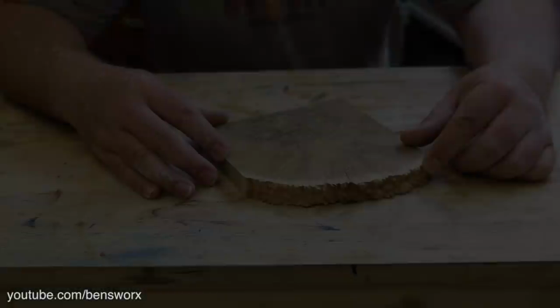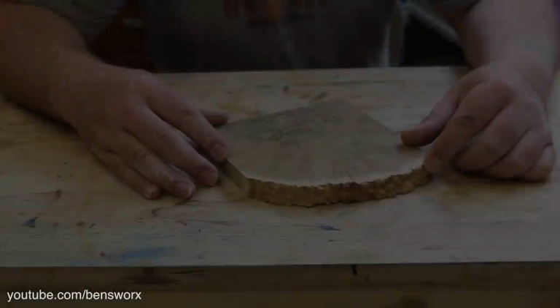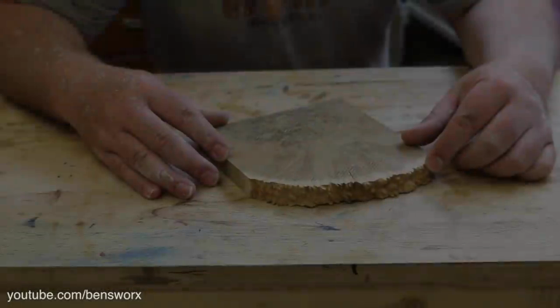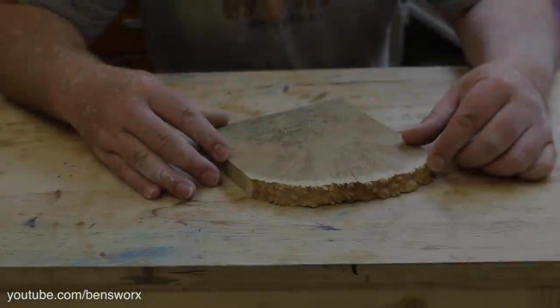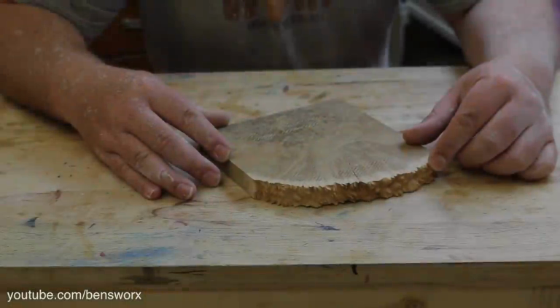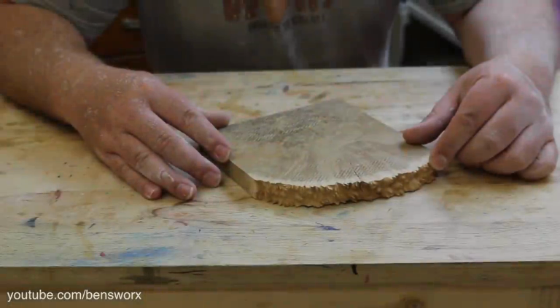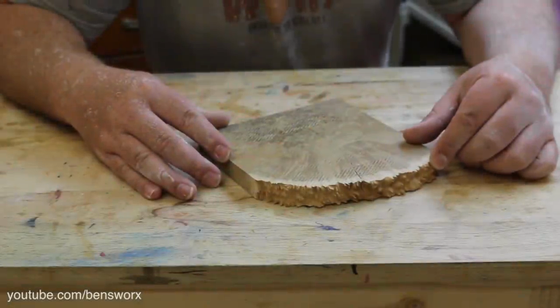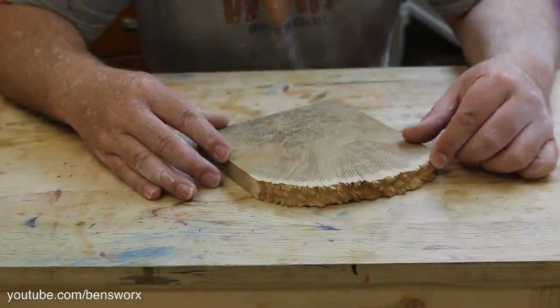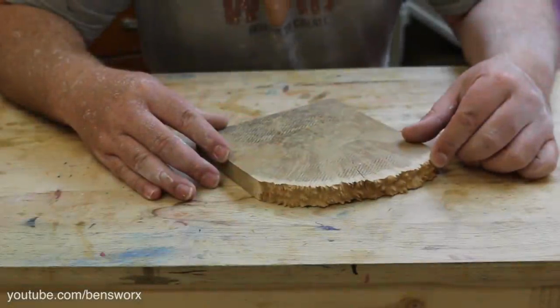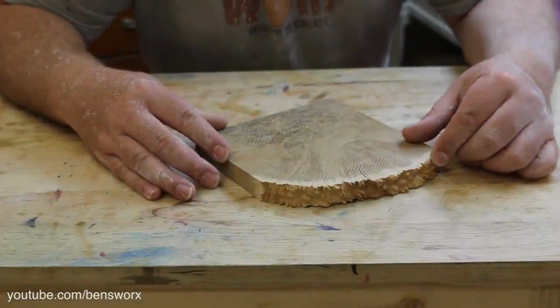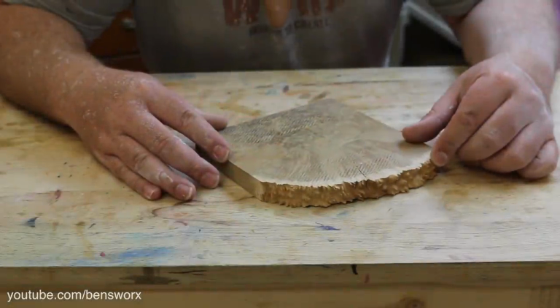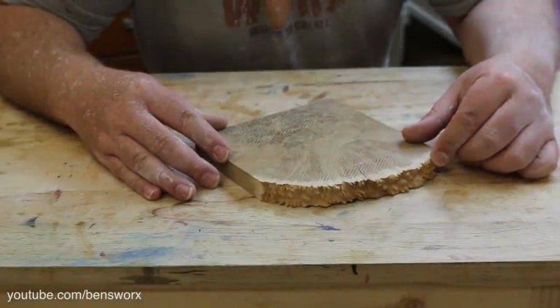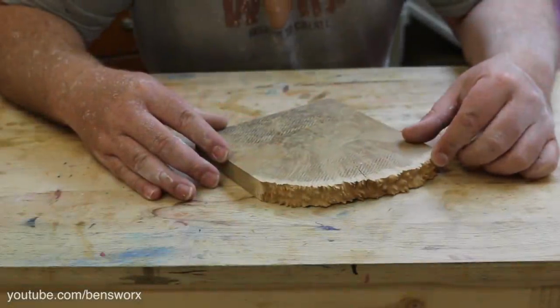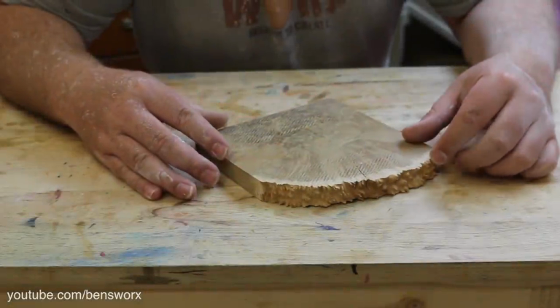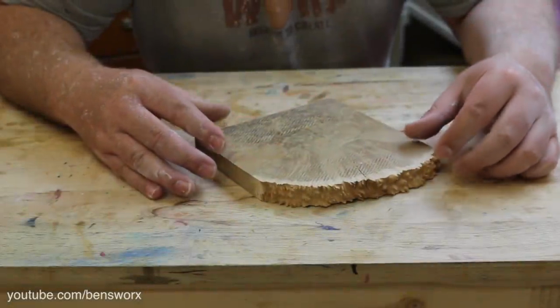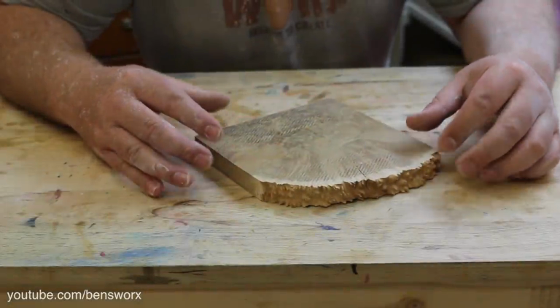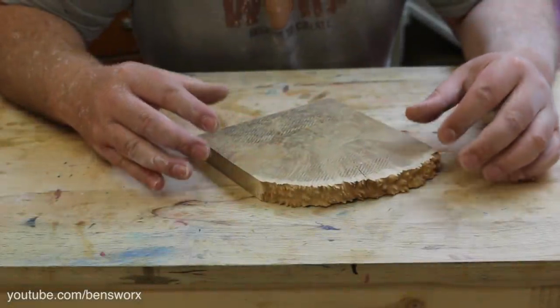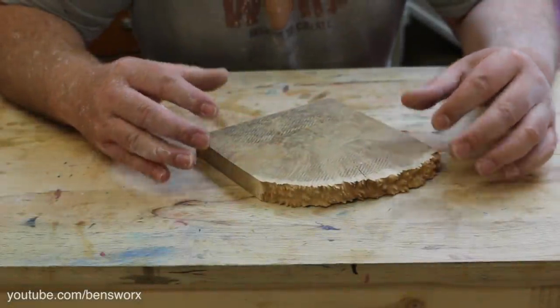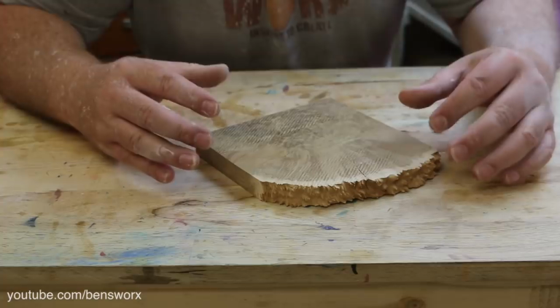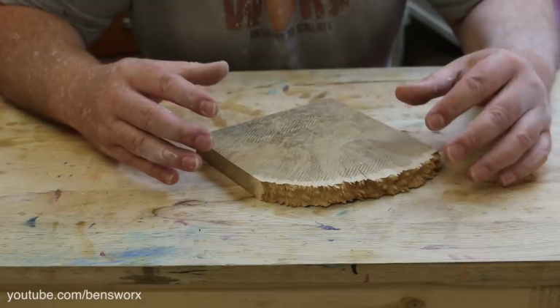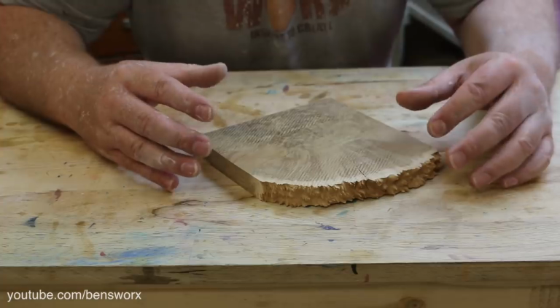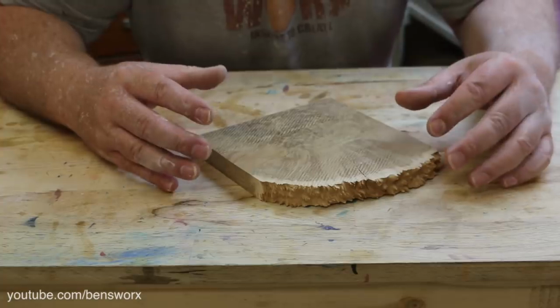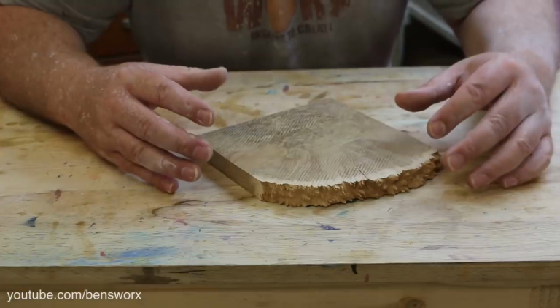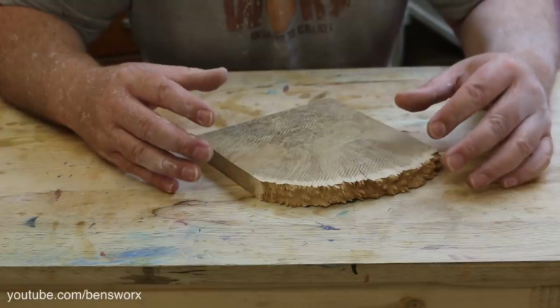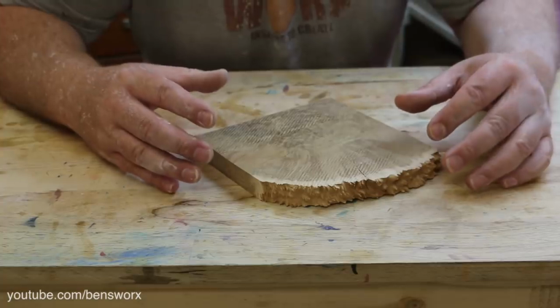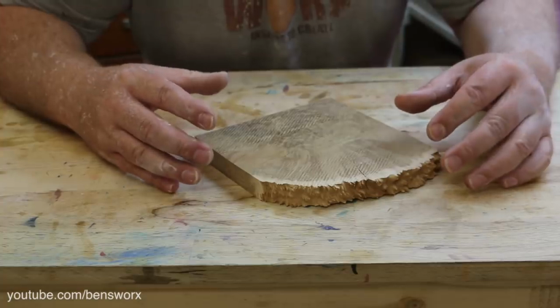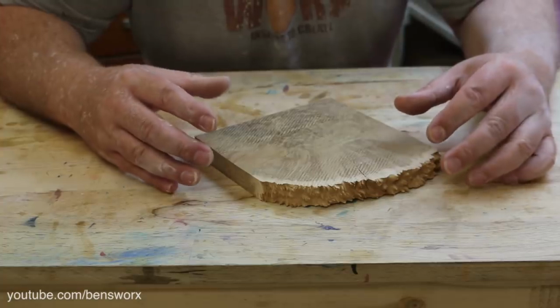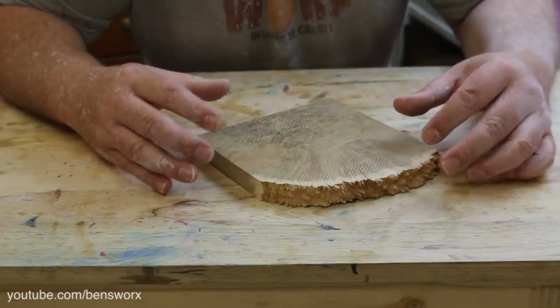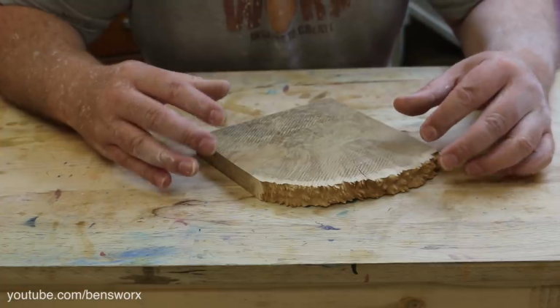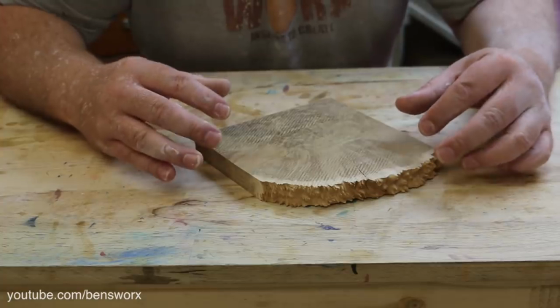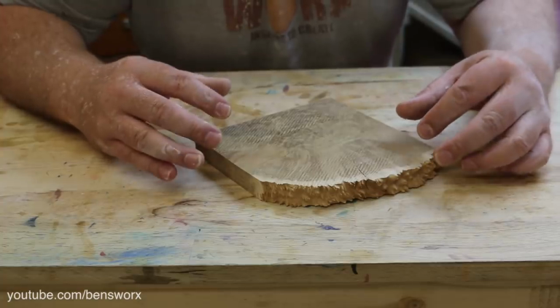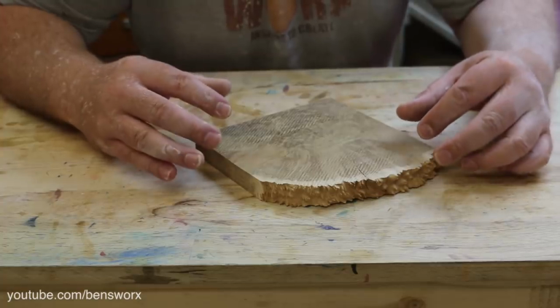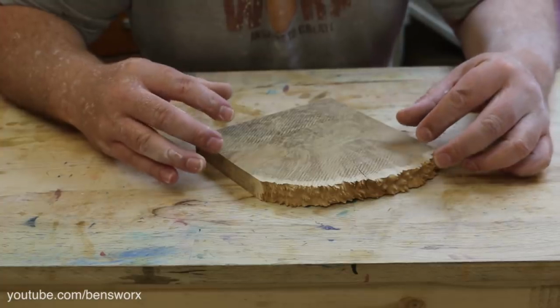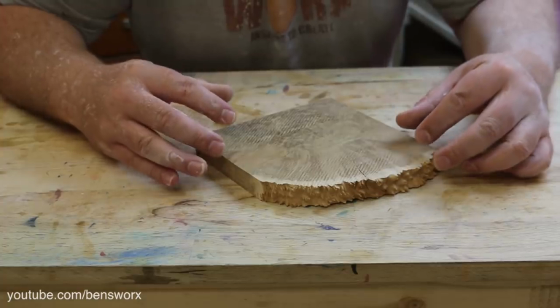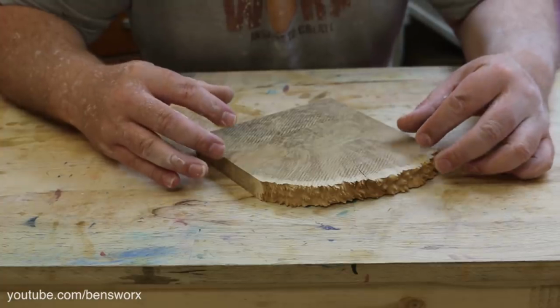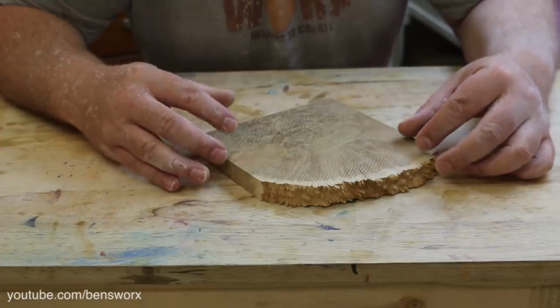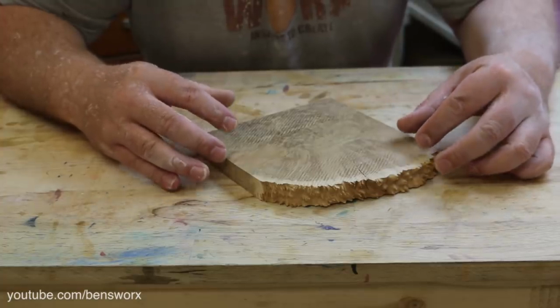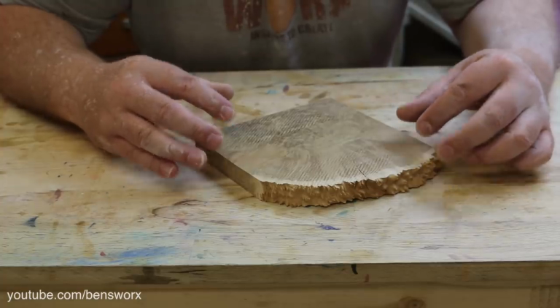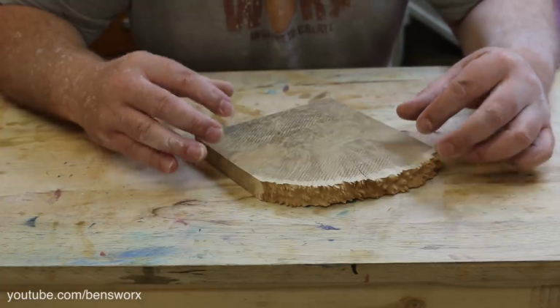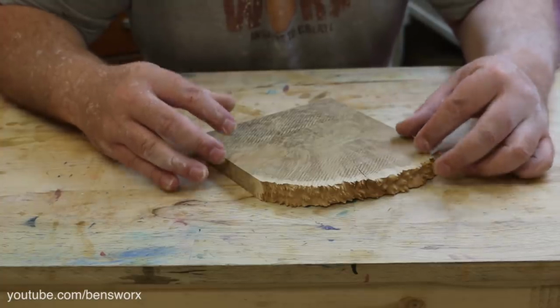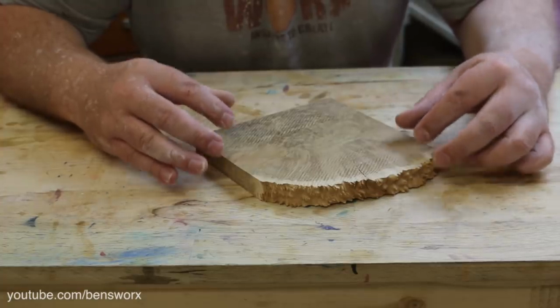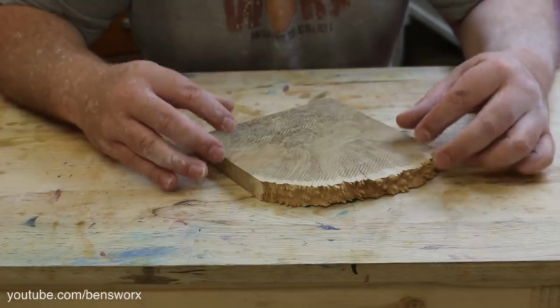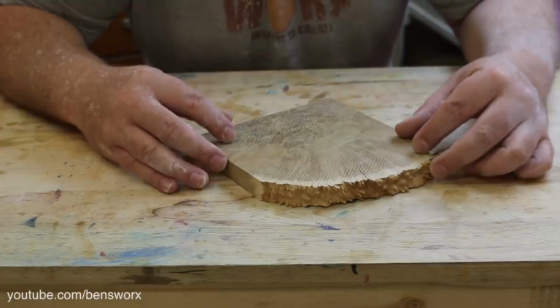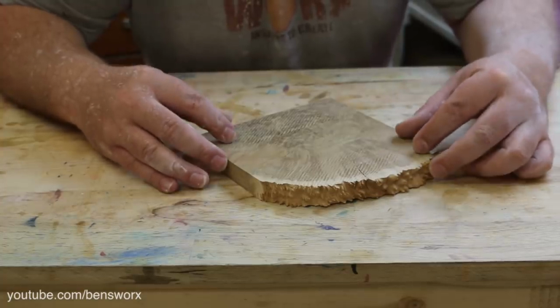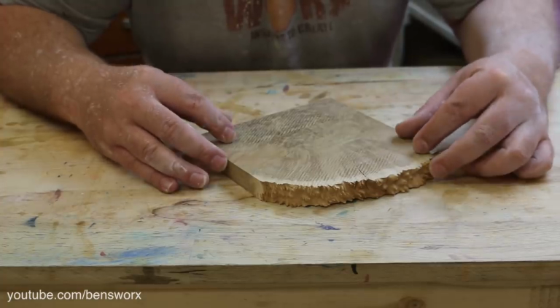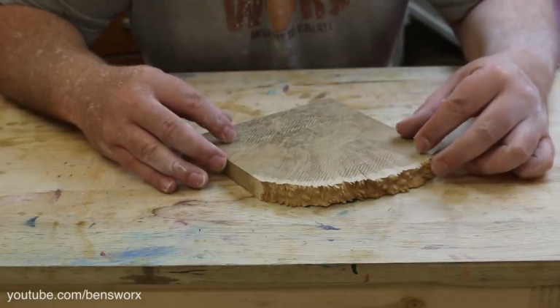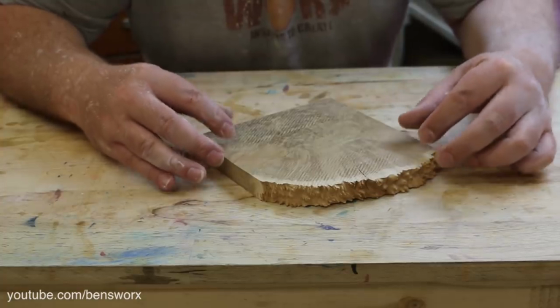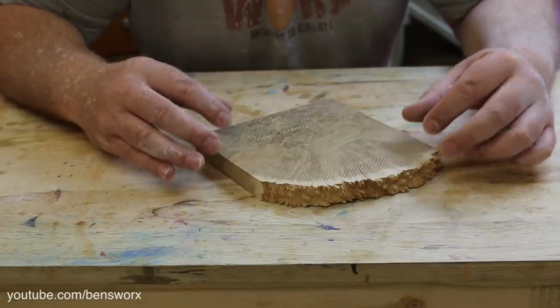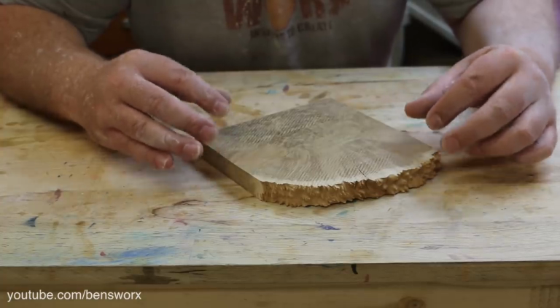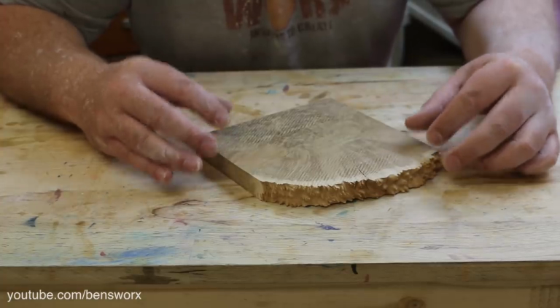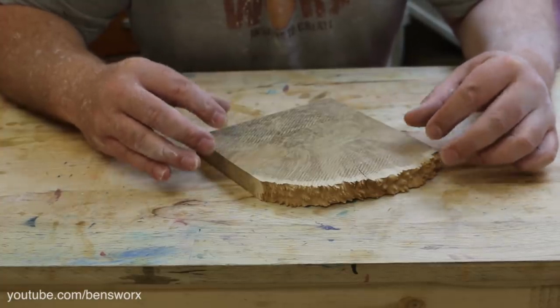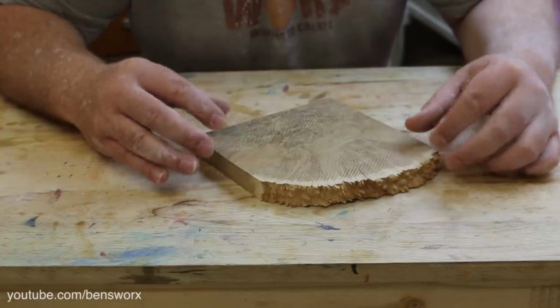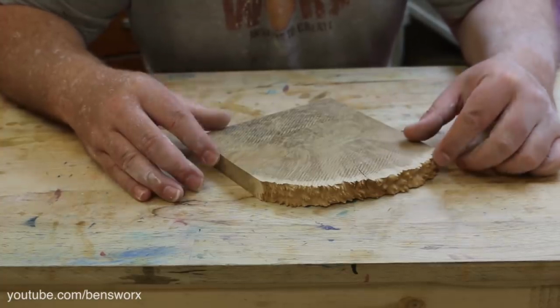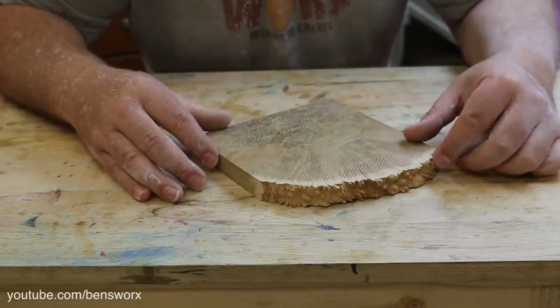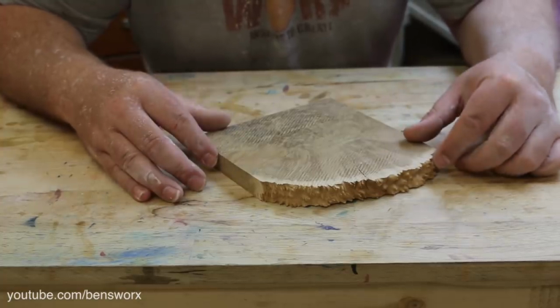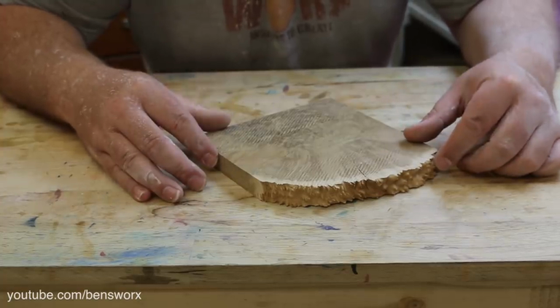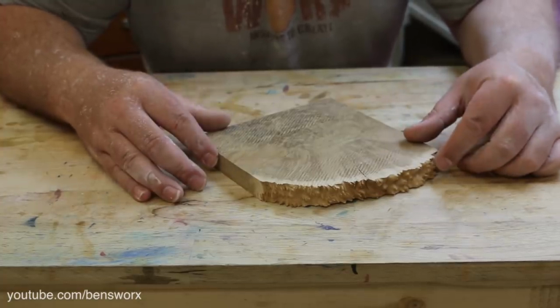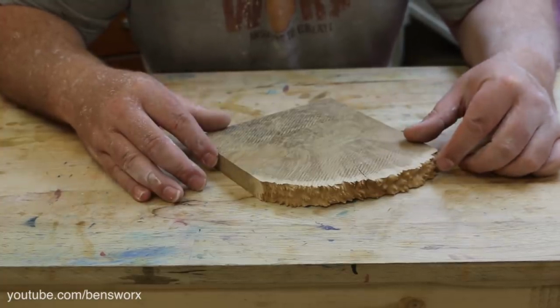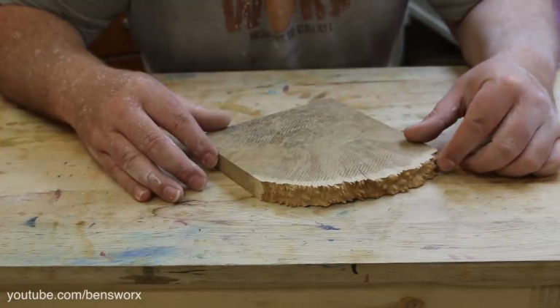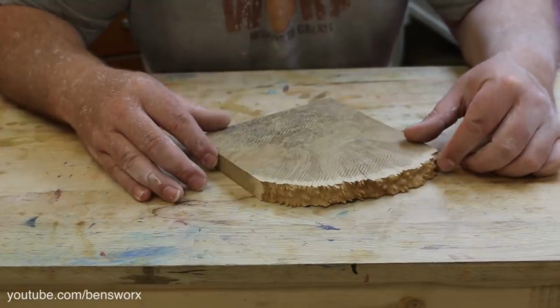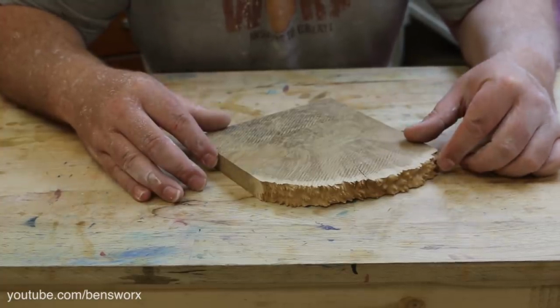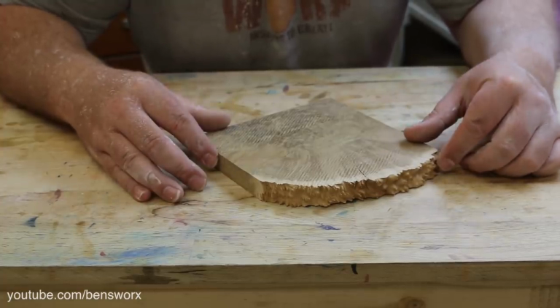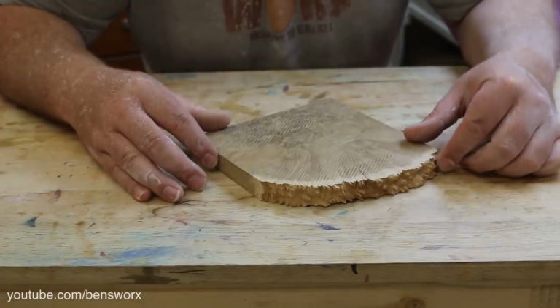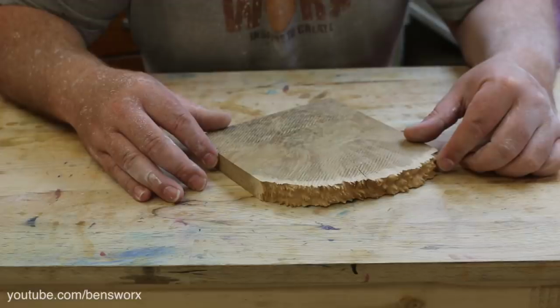Now that I've finished sanding and polishing, I'm going to get onto the stand. I'm going to keep this one really basic, but we are going to use the laser engraver.